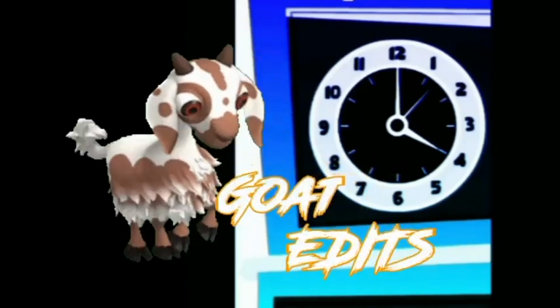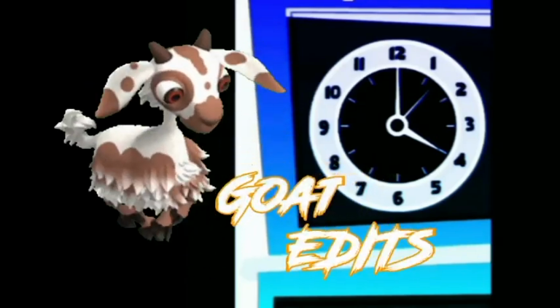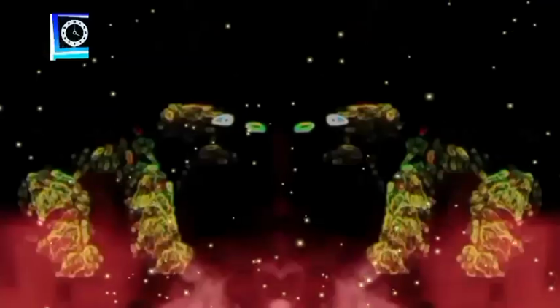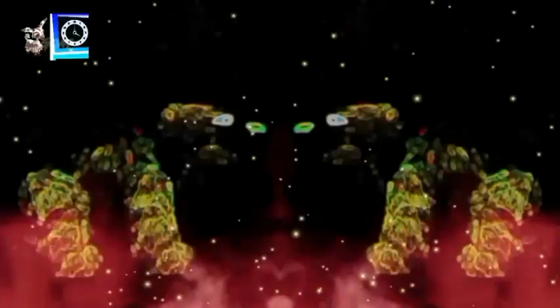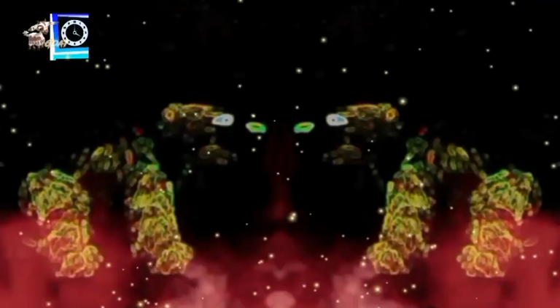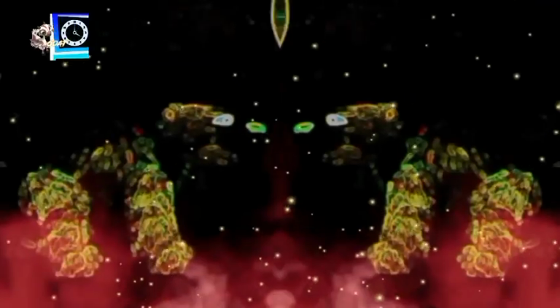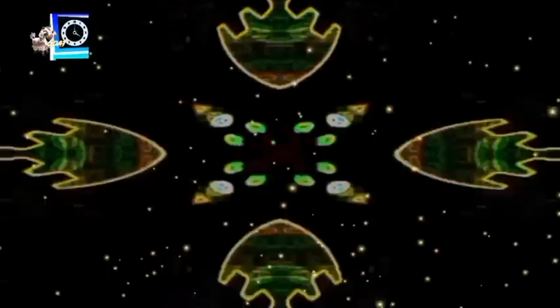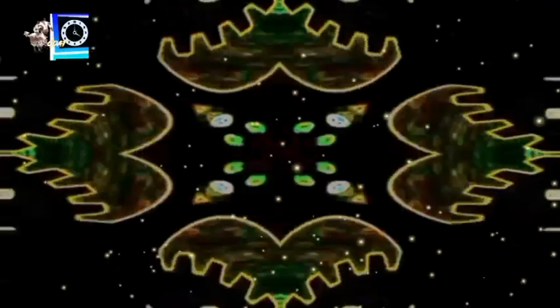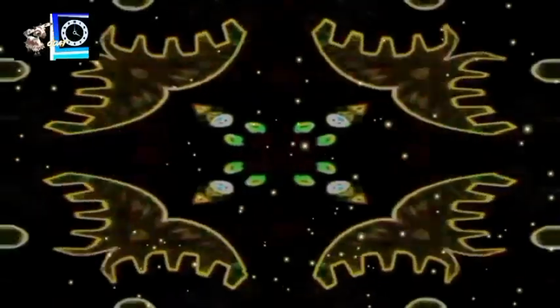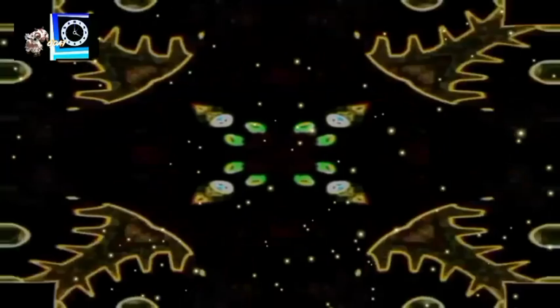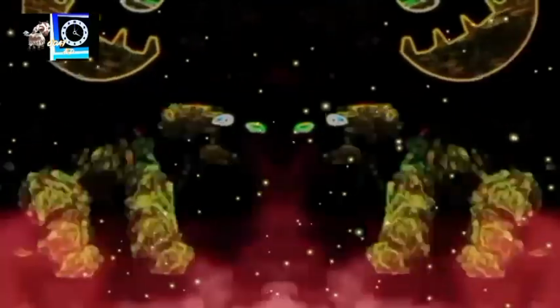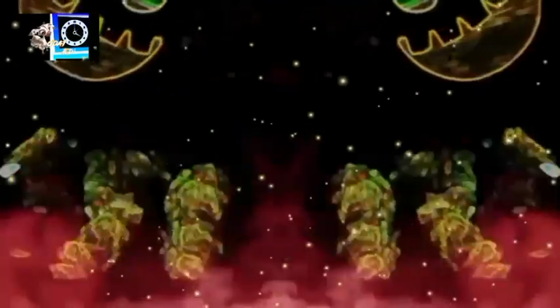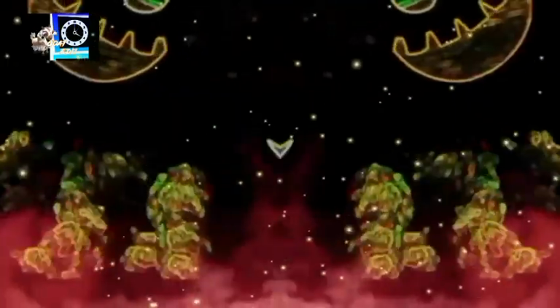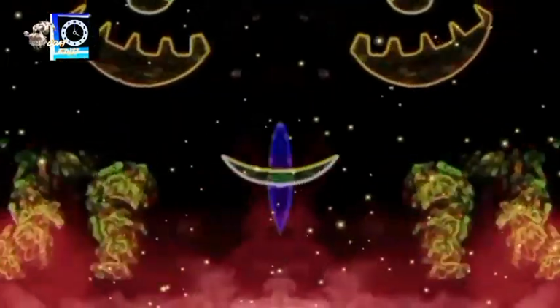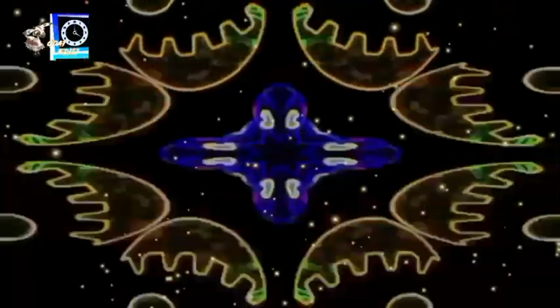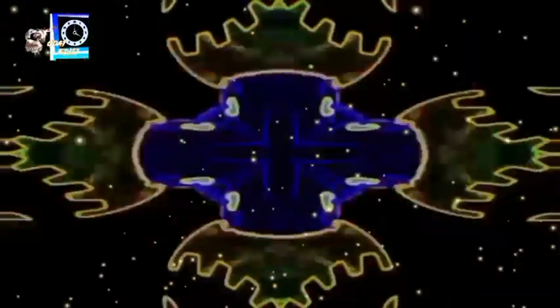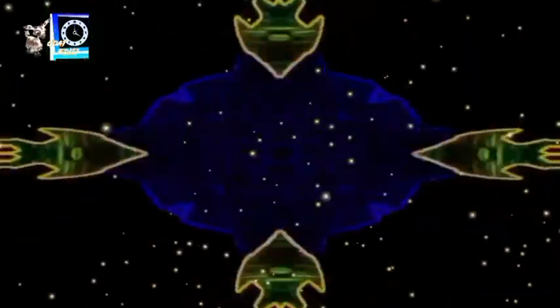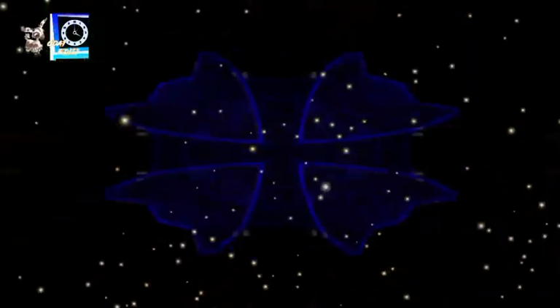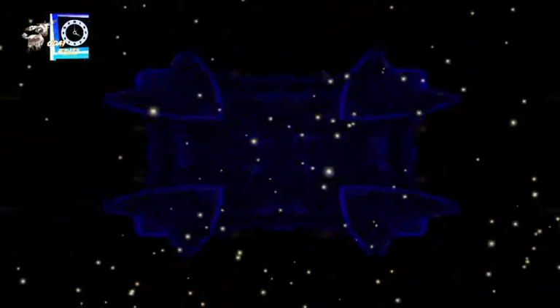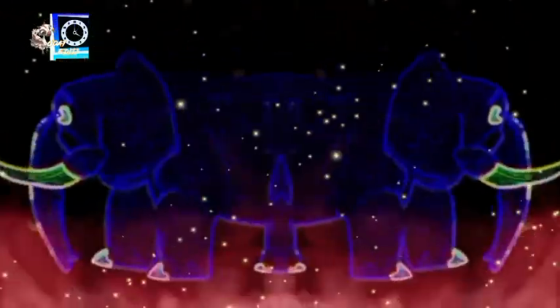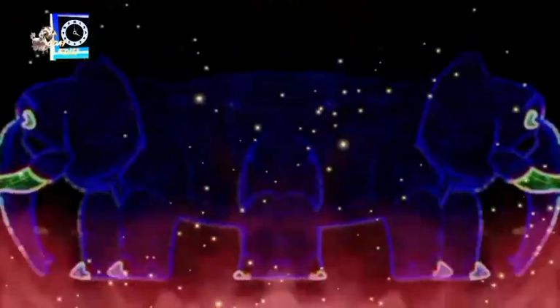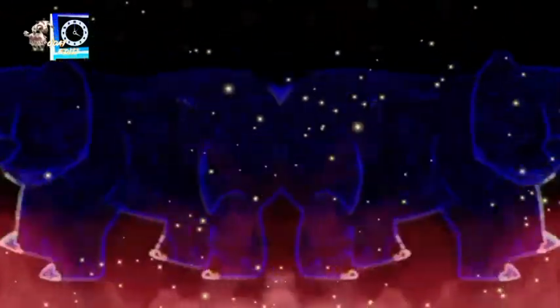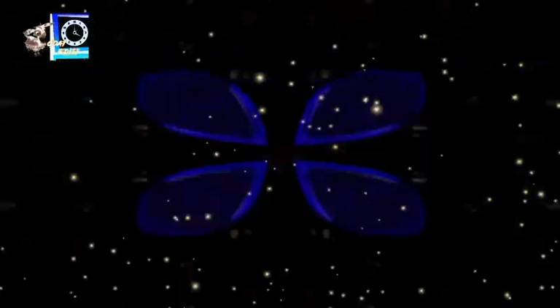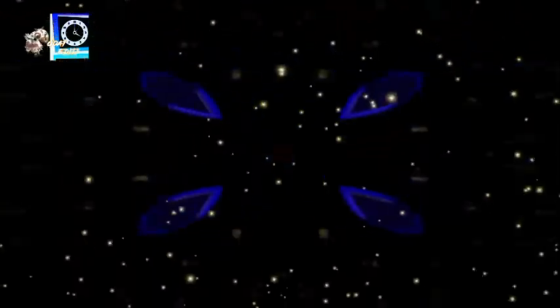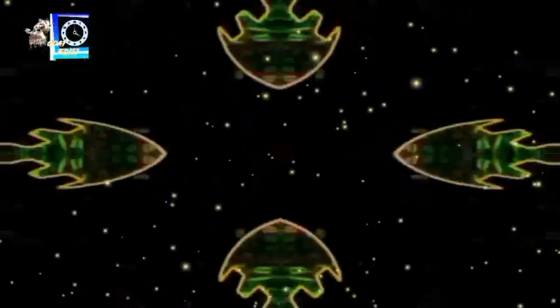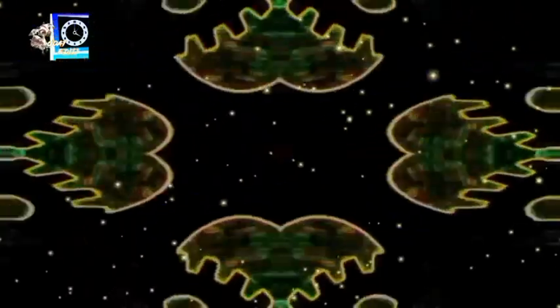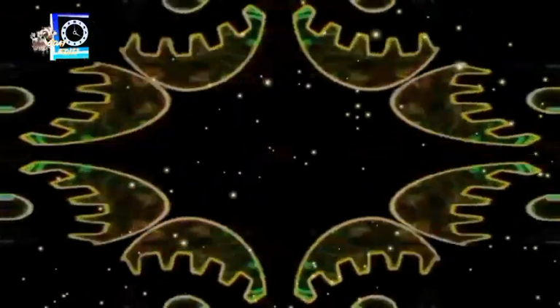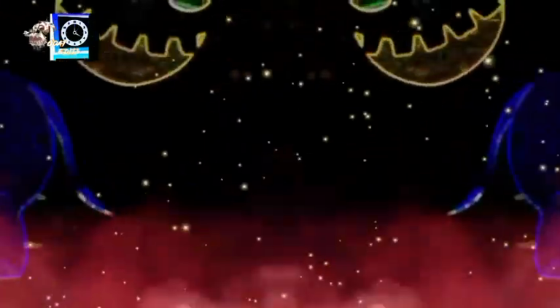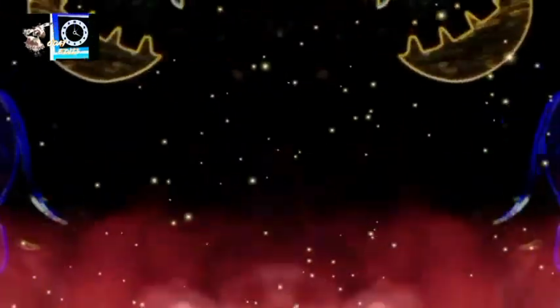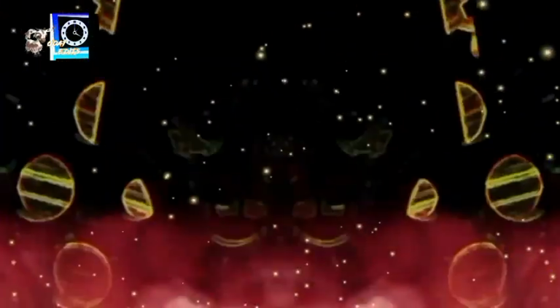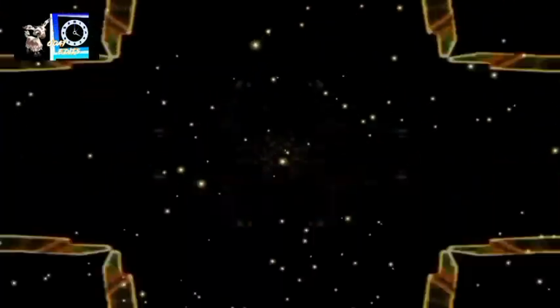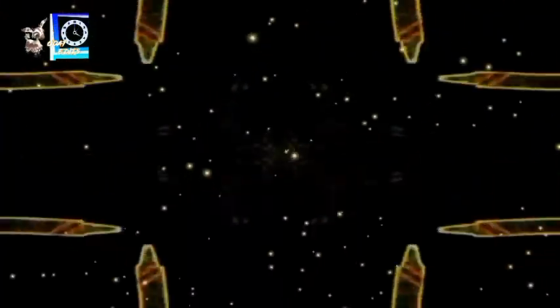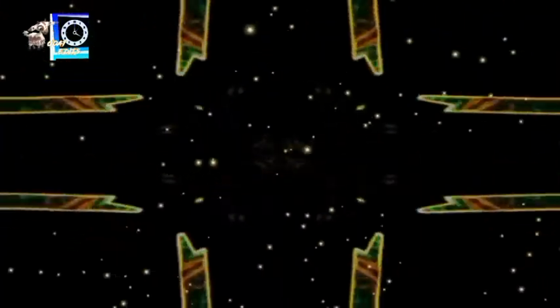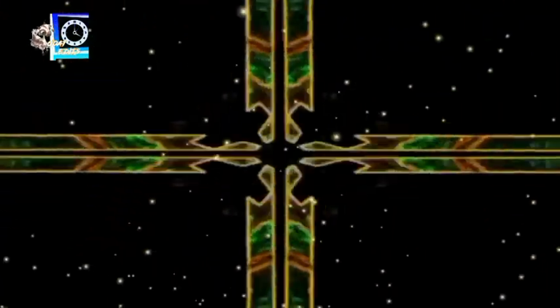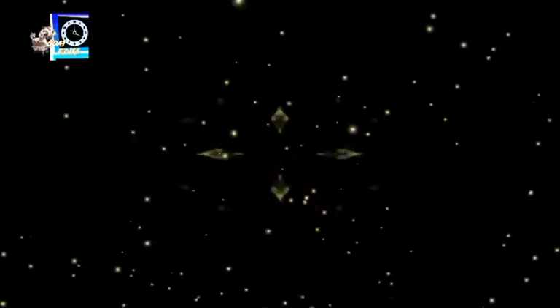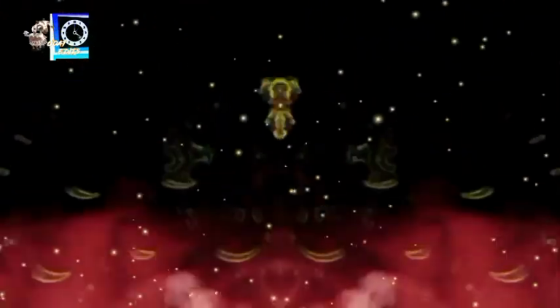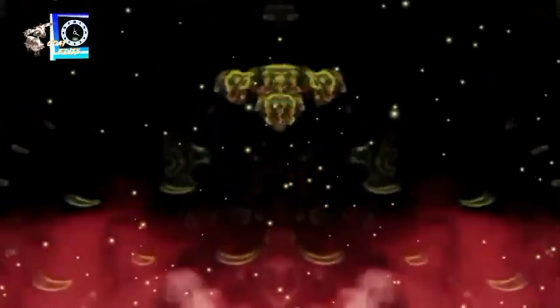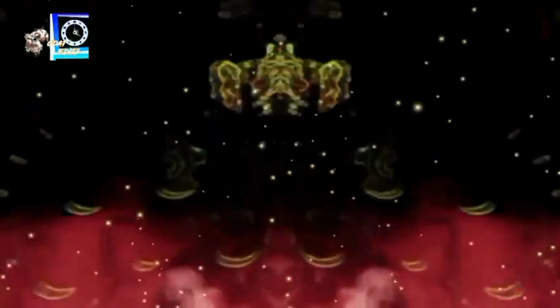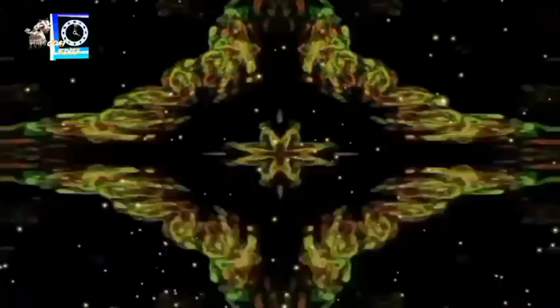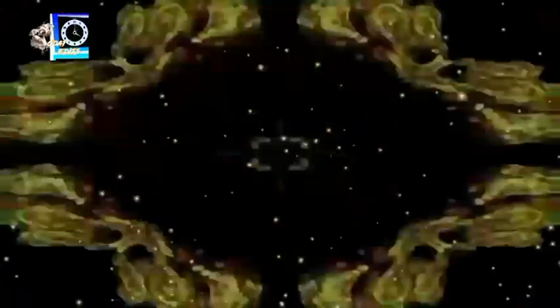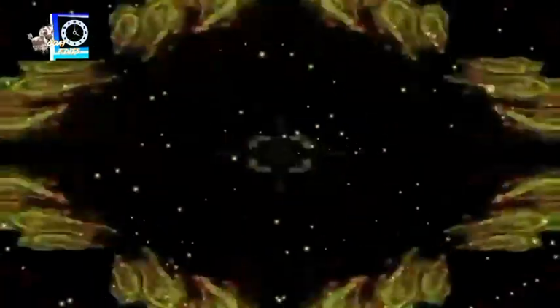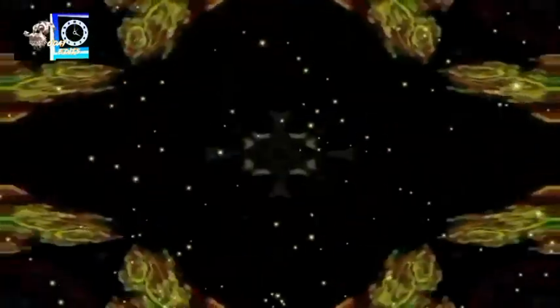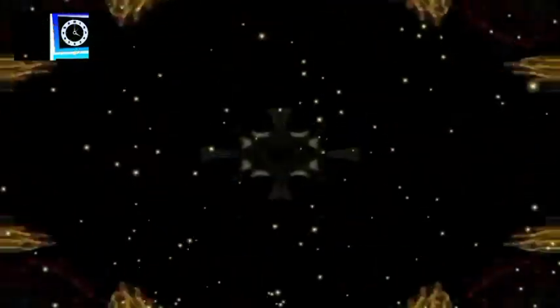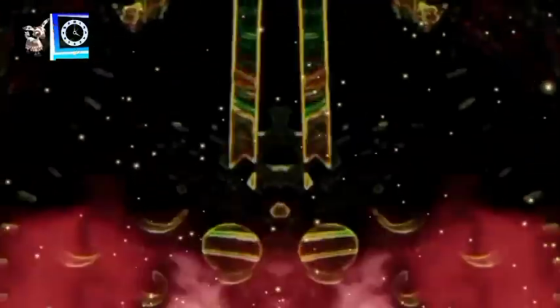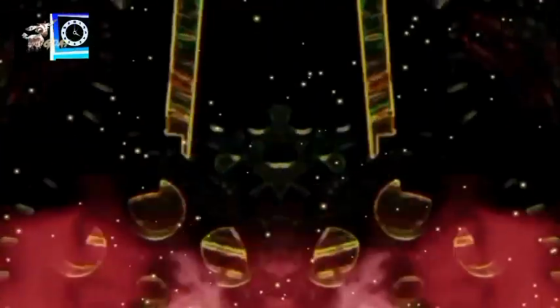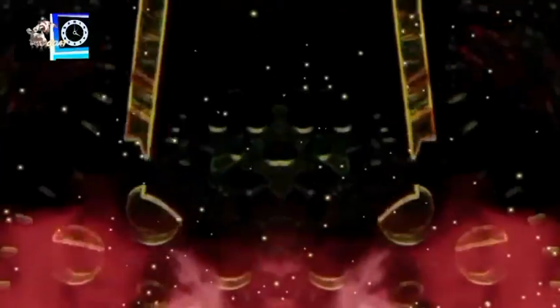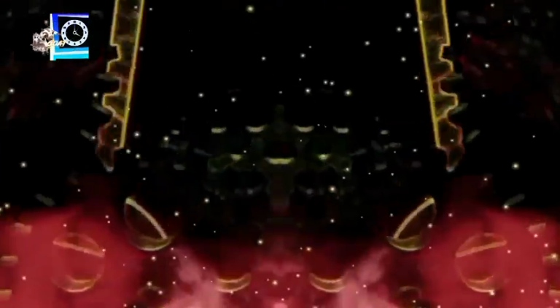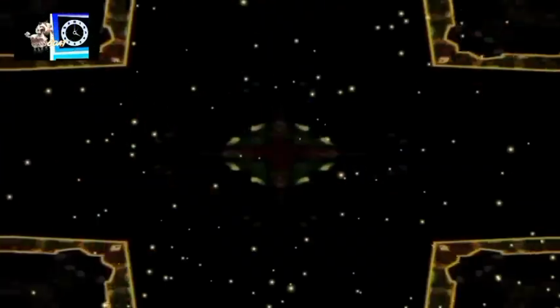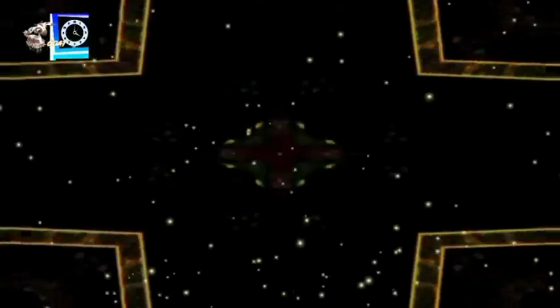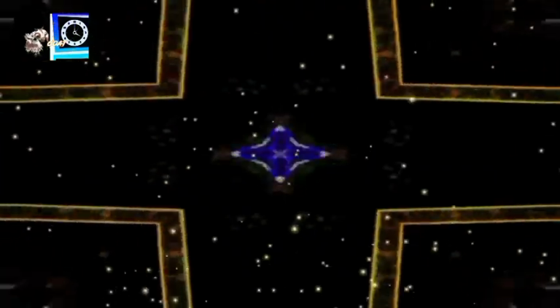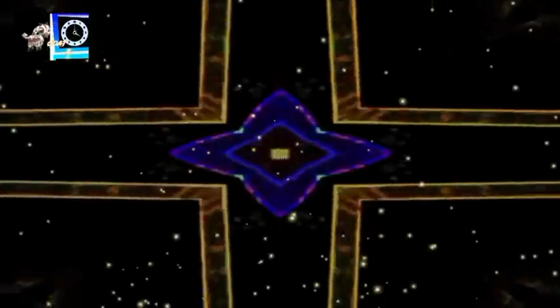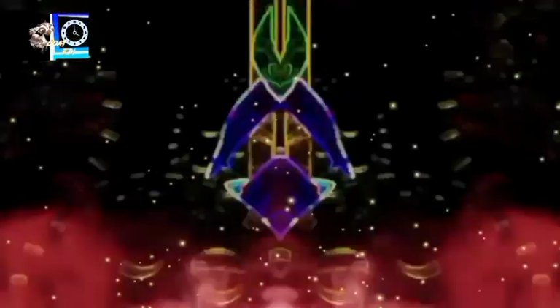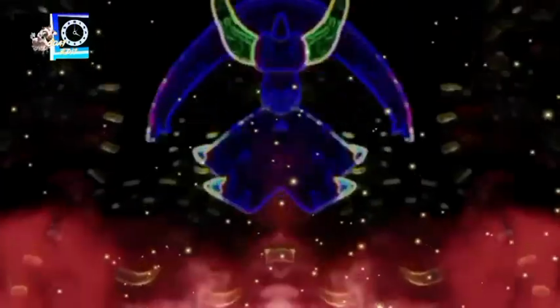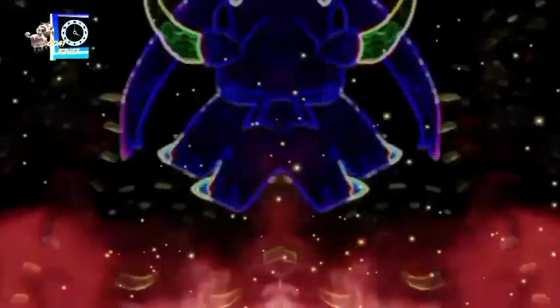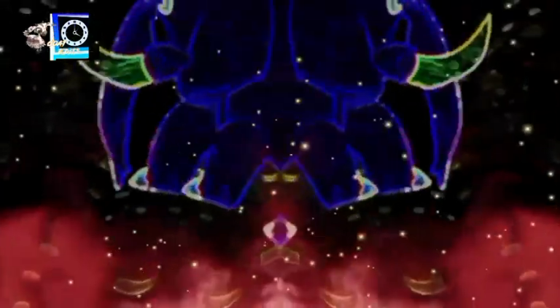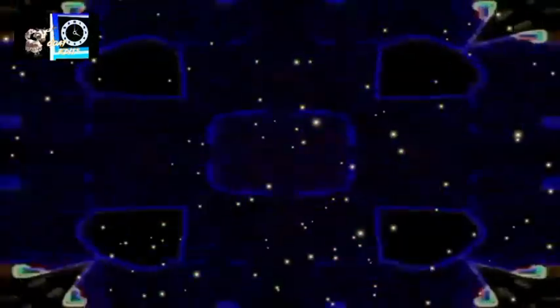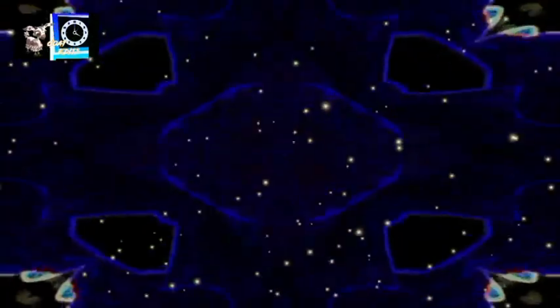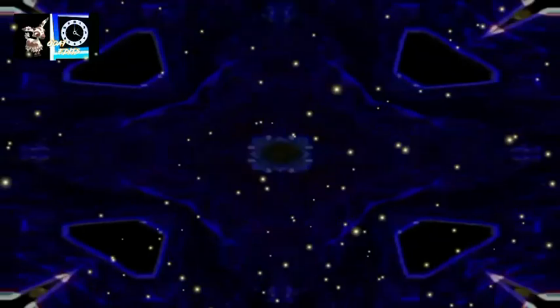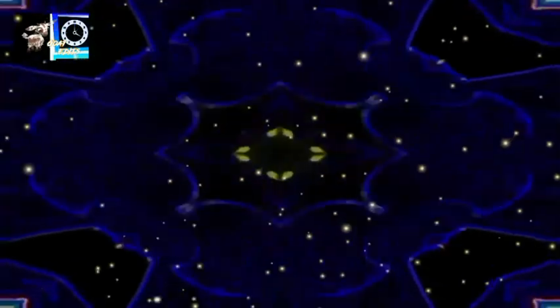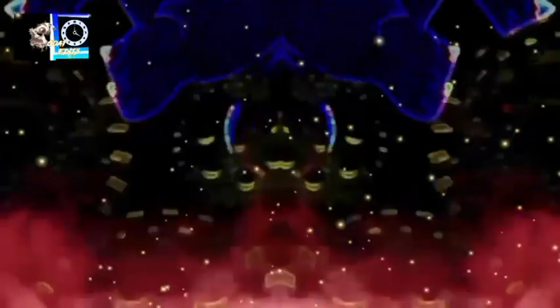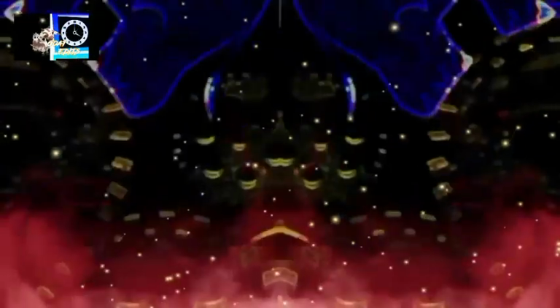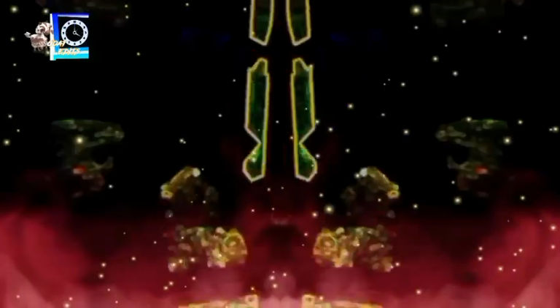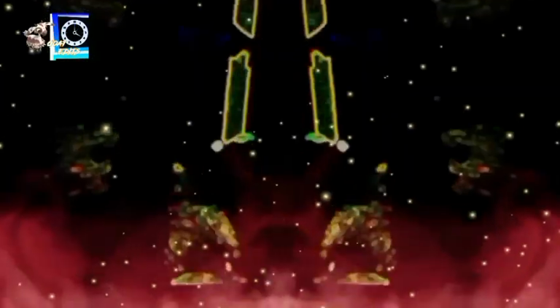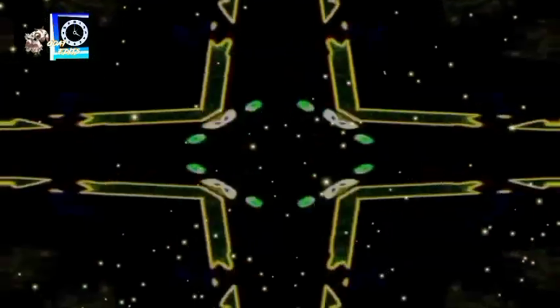Dickory Dickory Dock video clip effects. The bear and the elephant scene. Made by Goat Edits 1989 version.